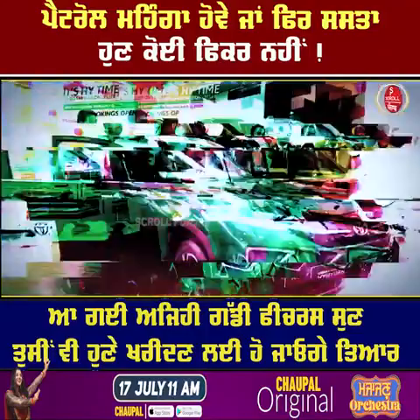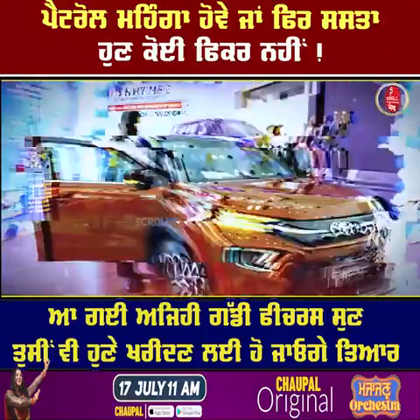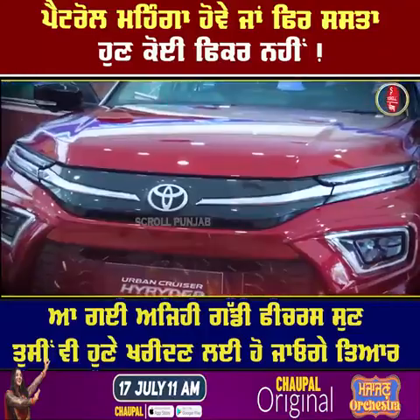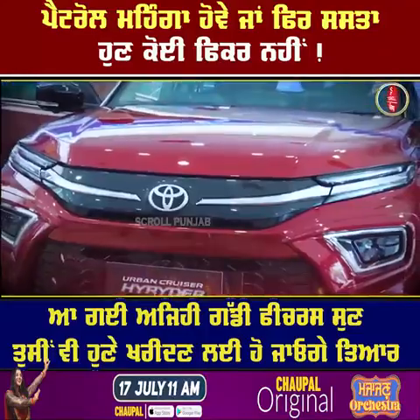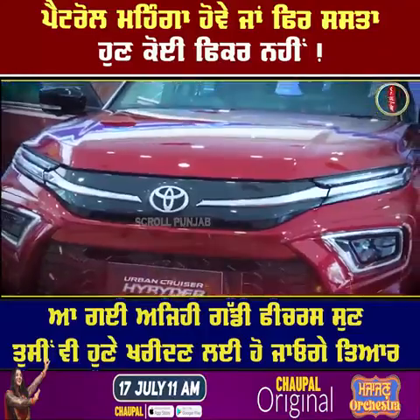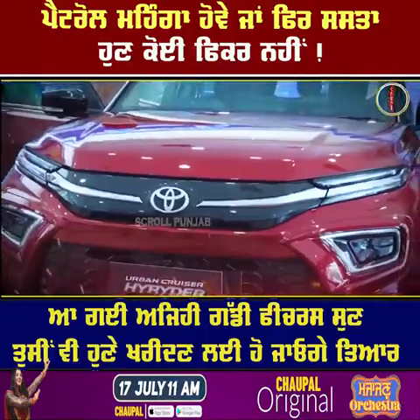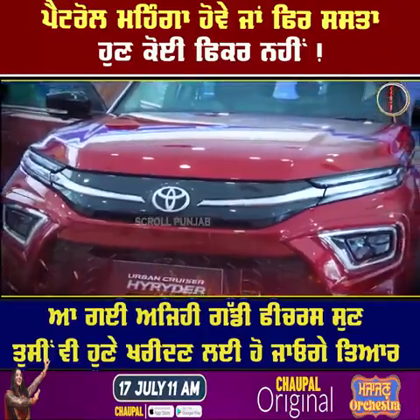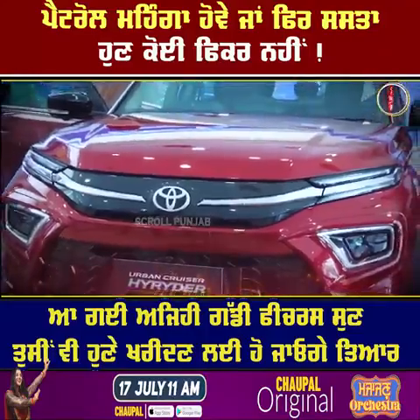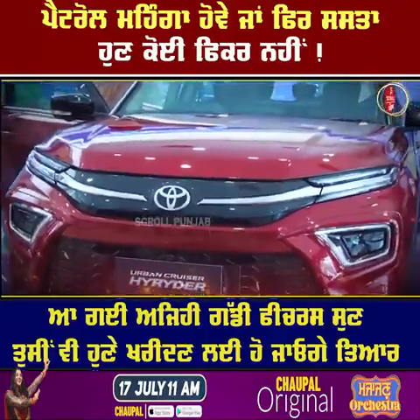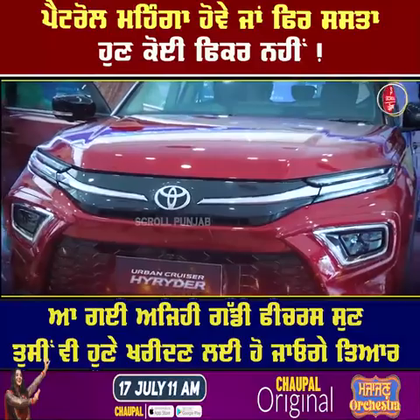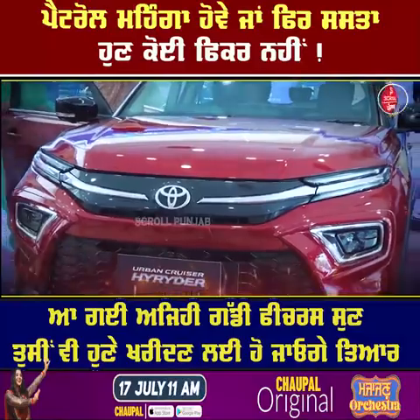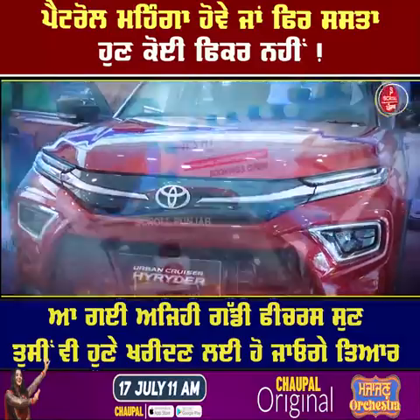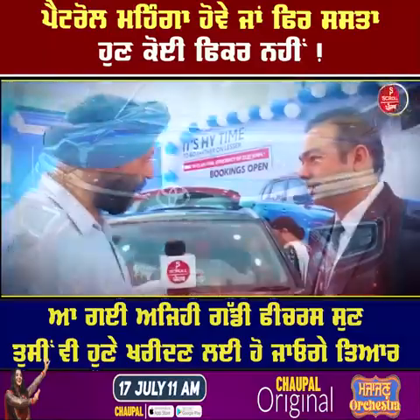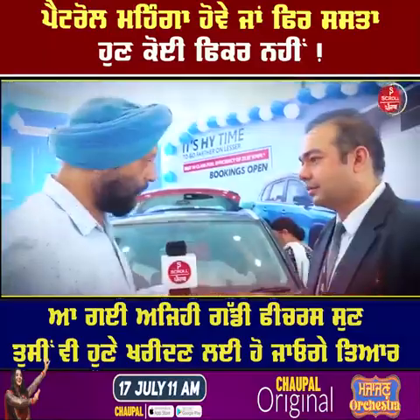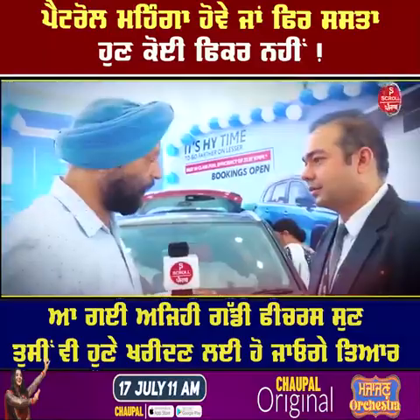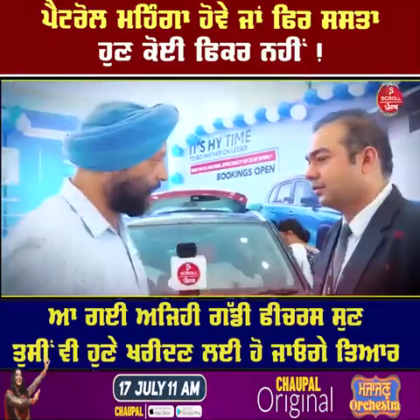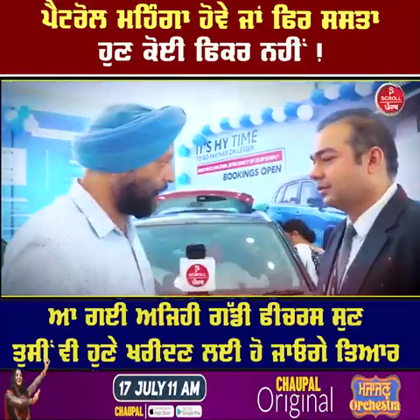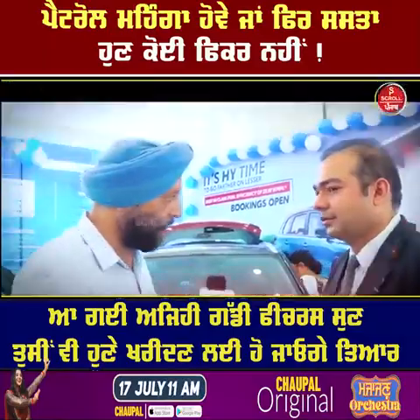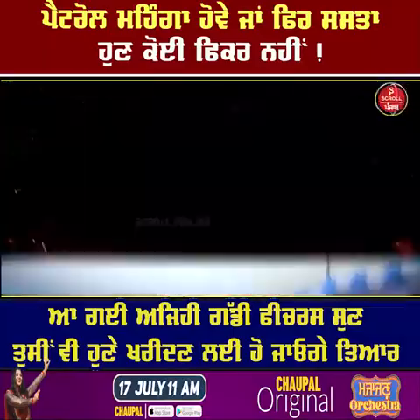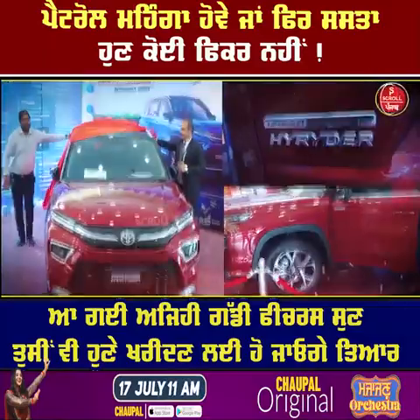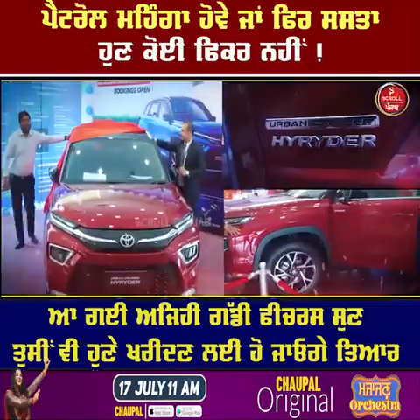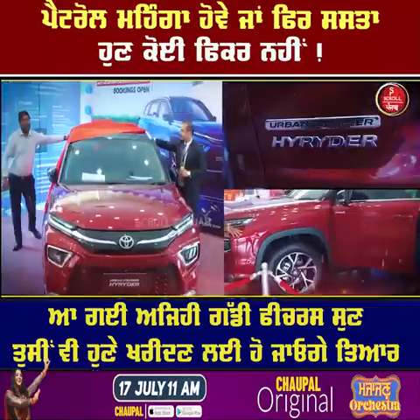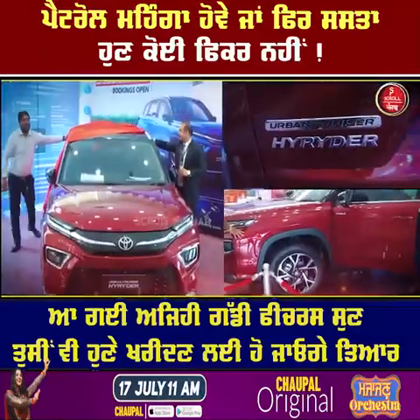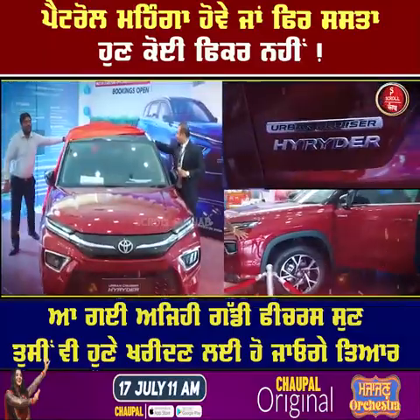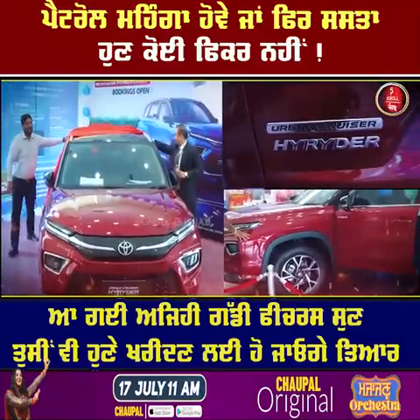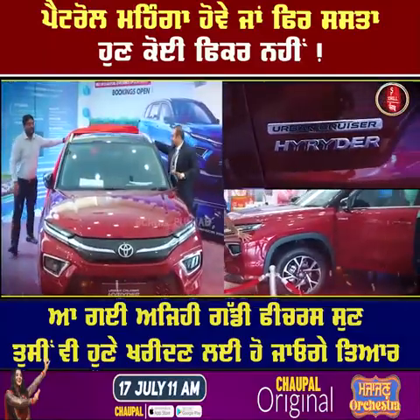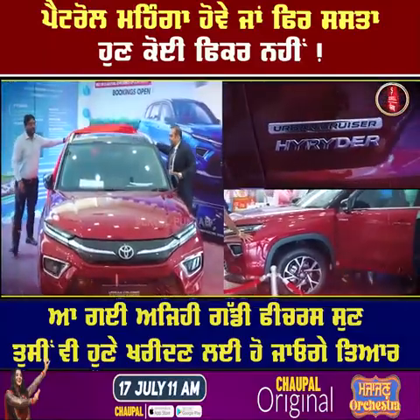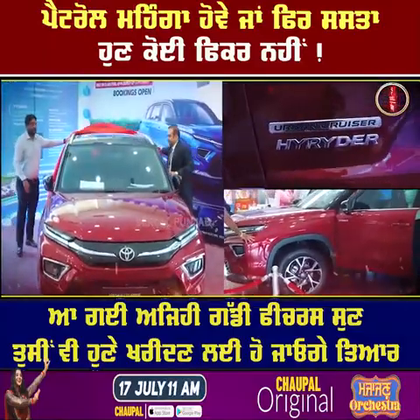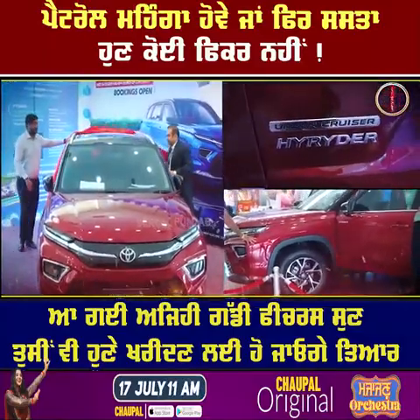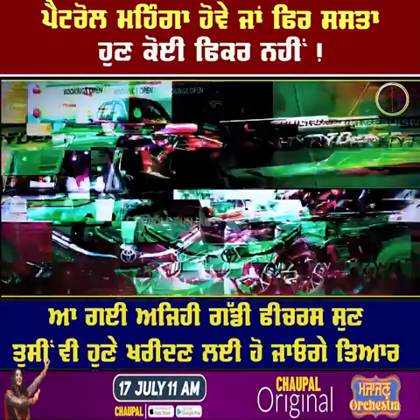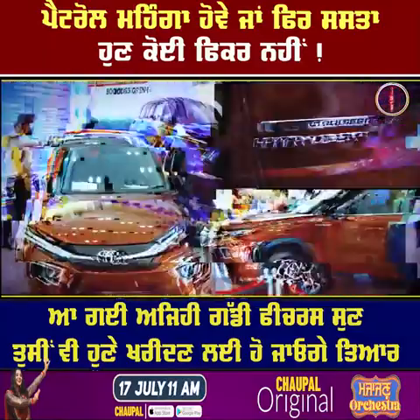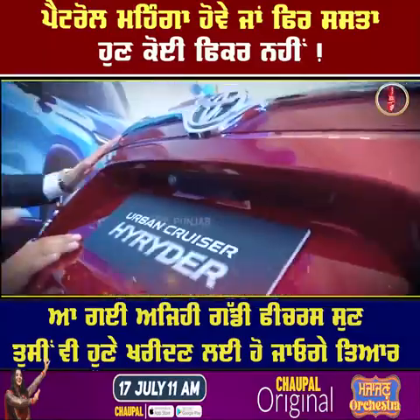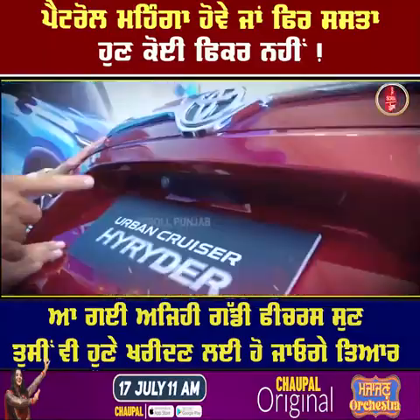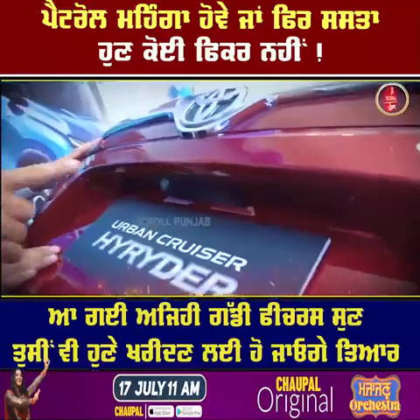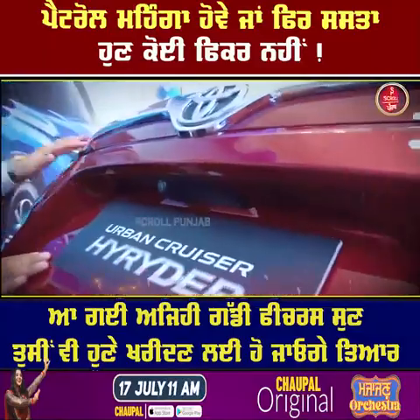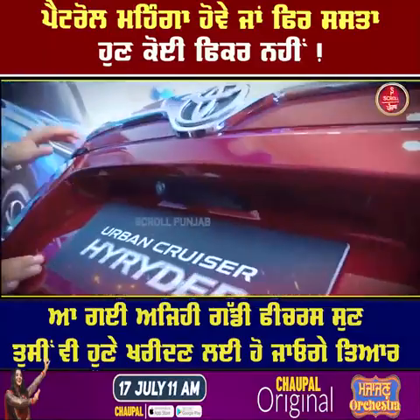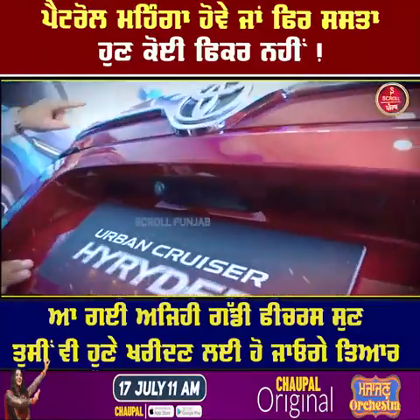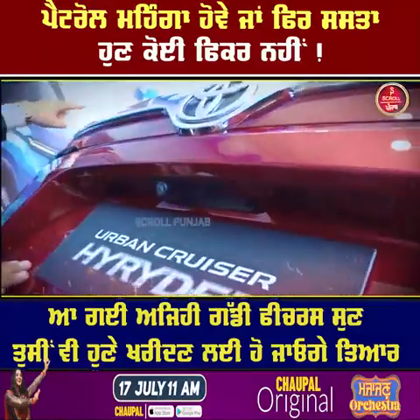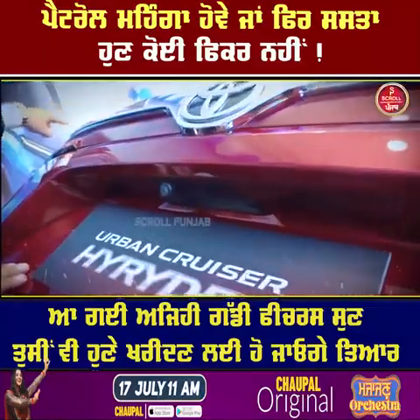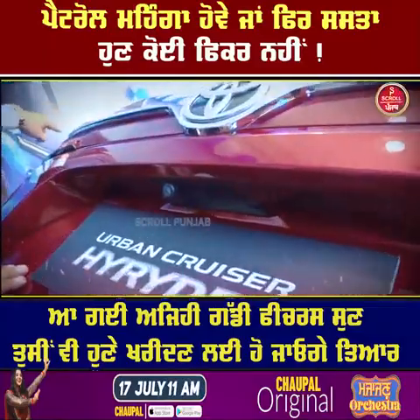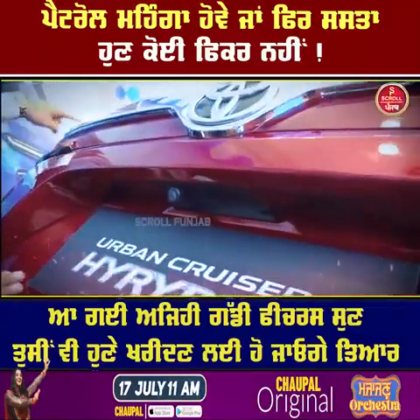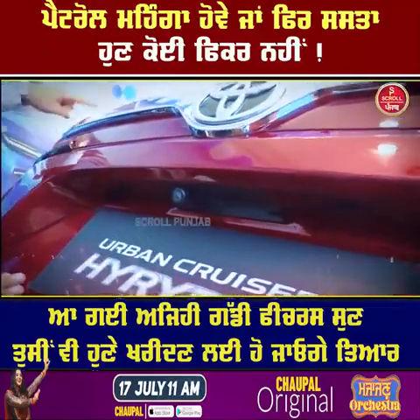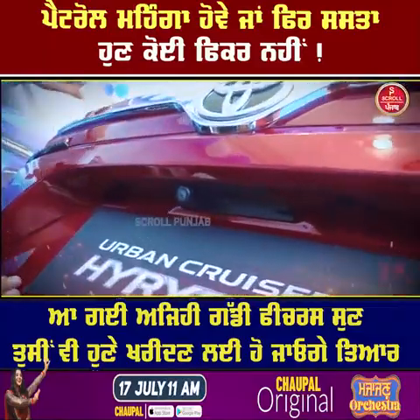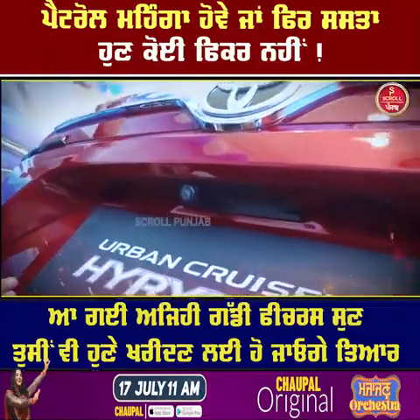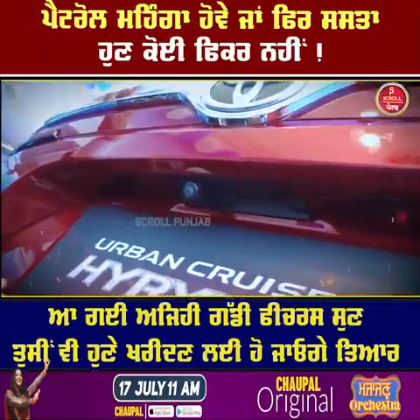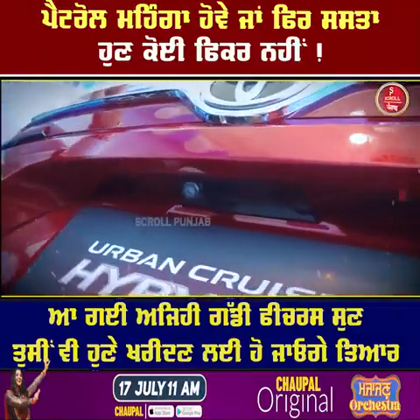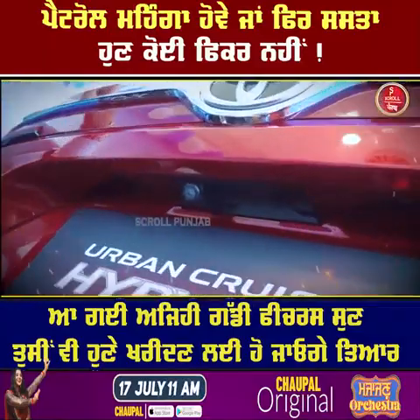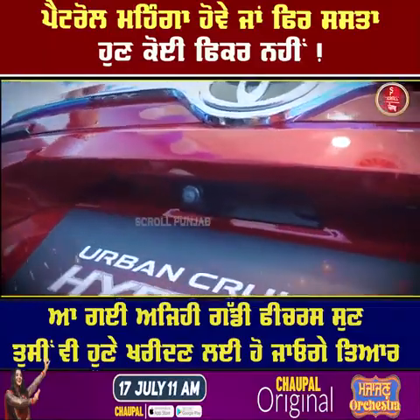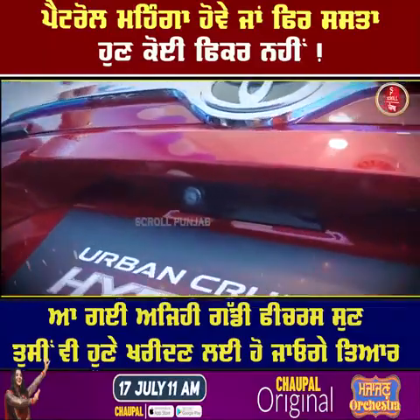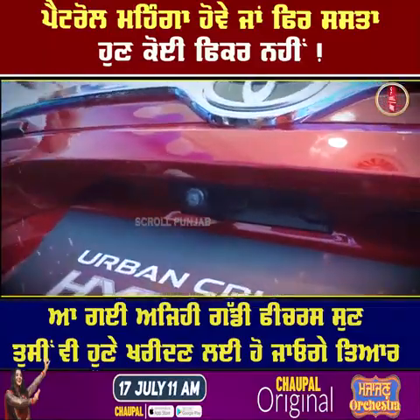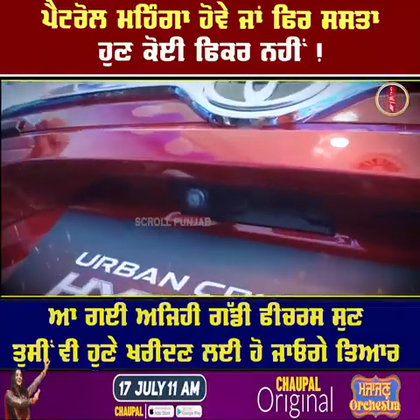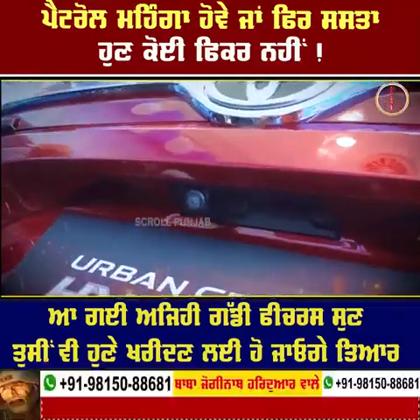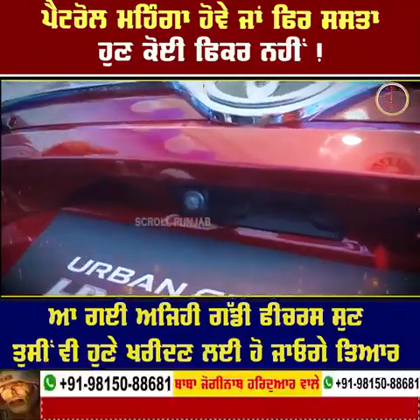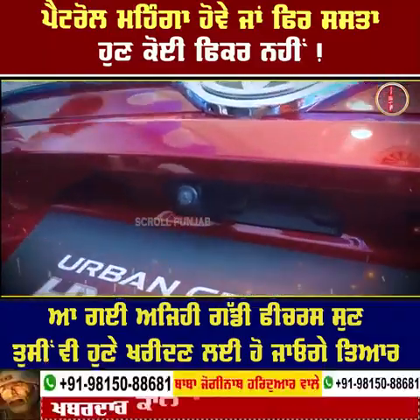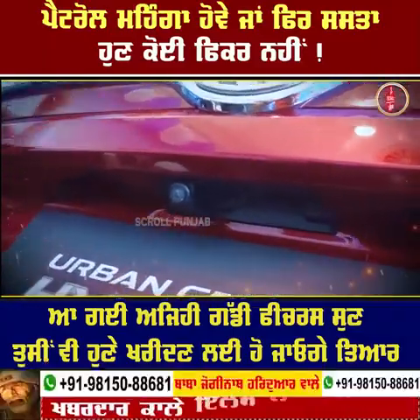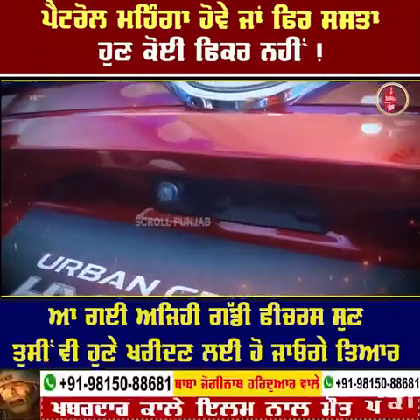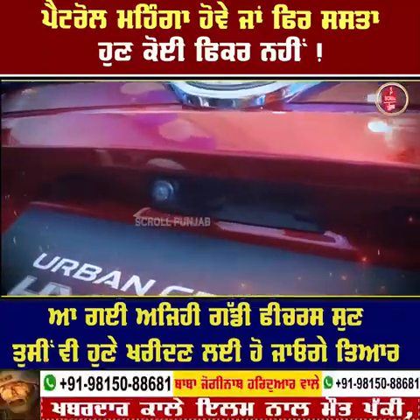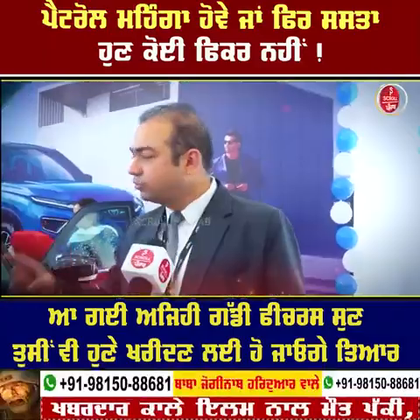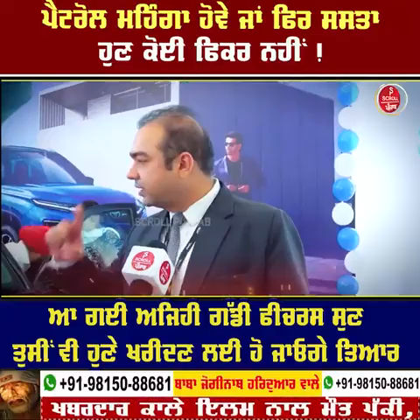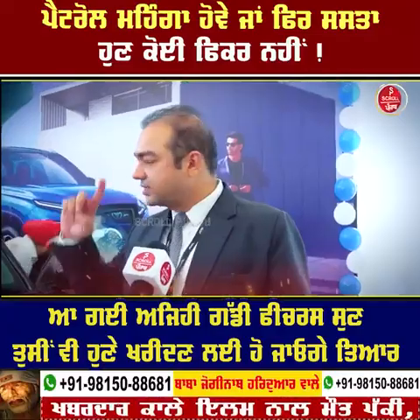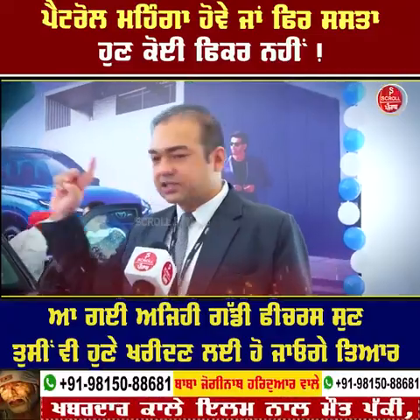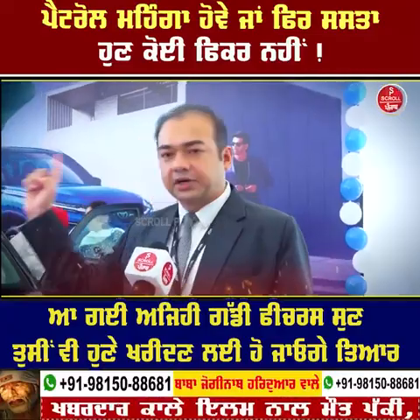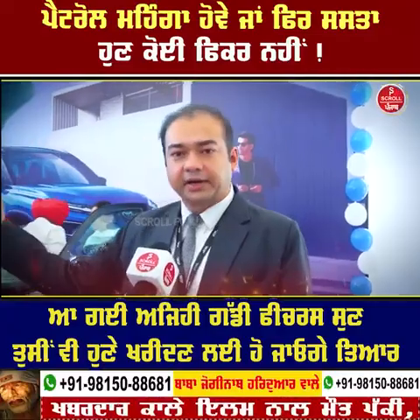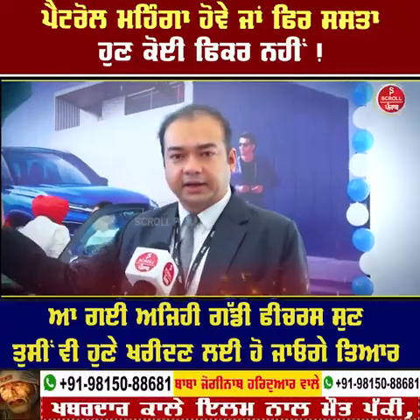This car is a special thing. The car has a camera that will not only show the front or rear, but will show a full 360 degrees.